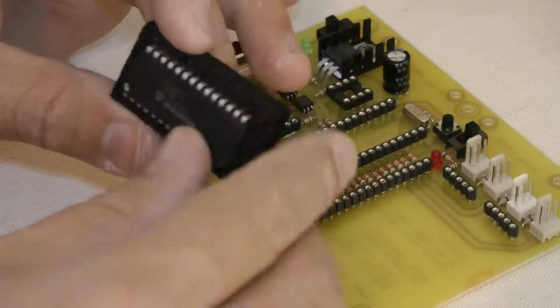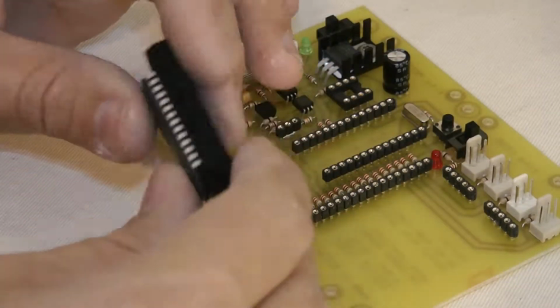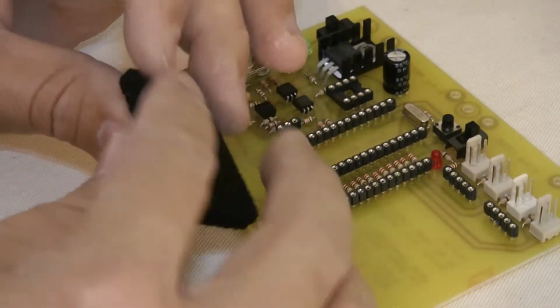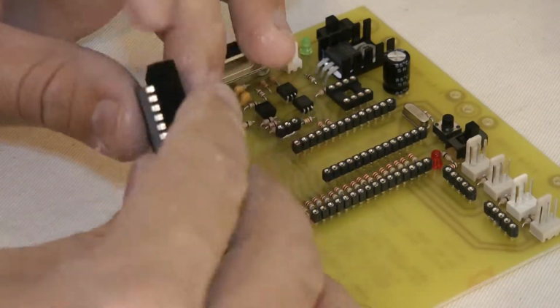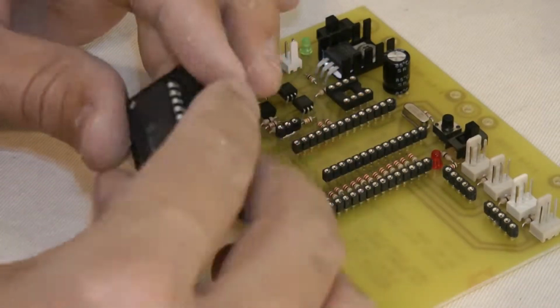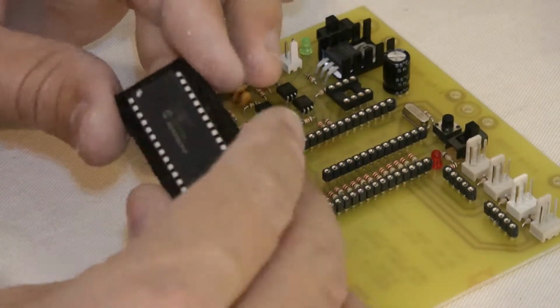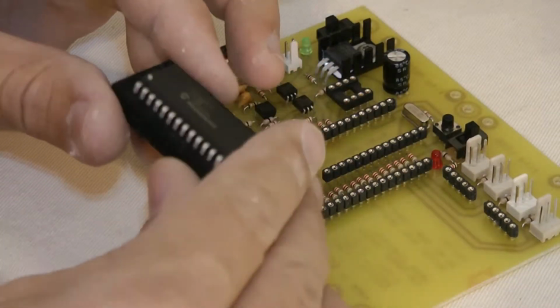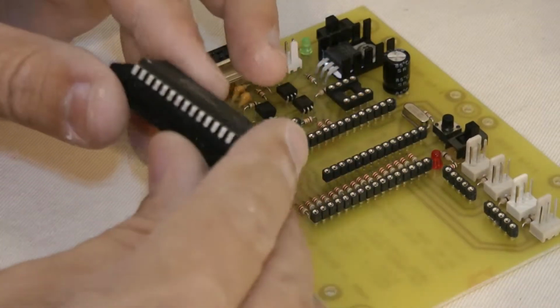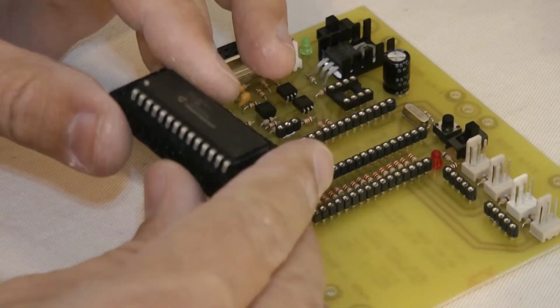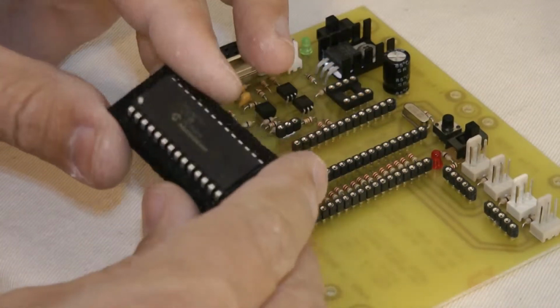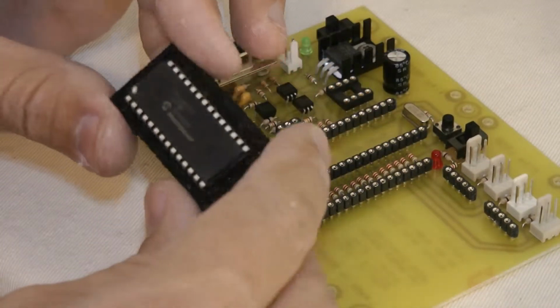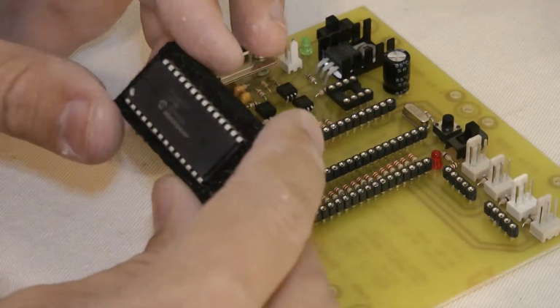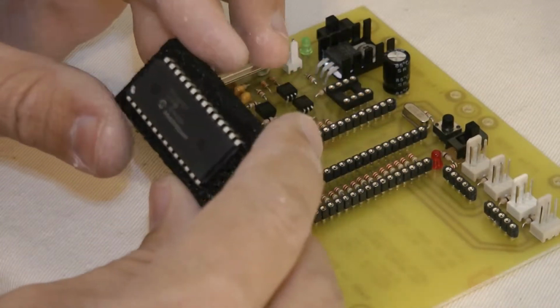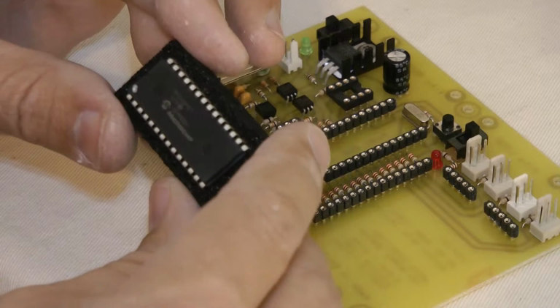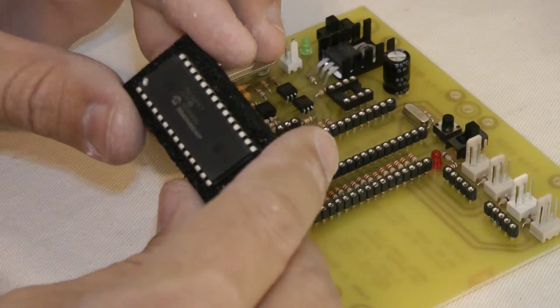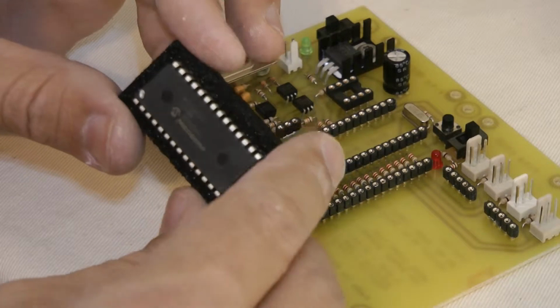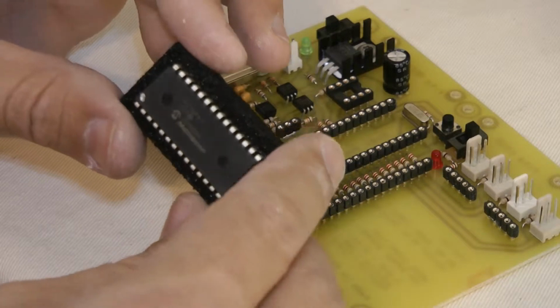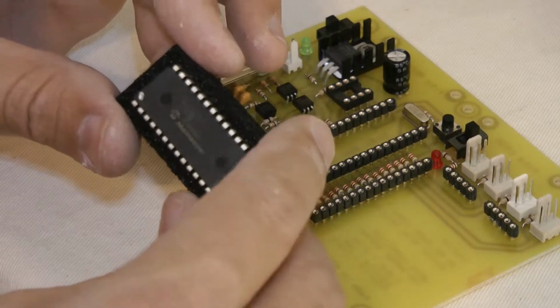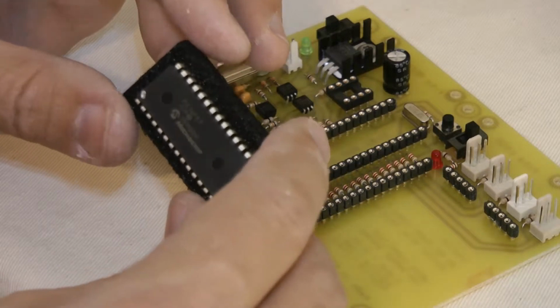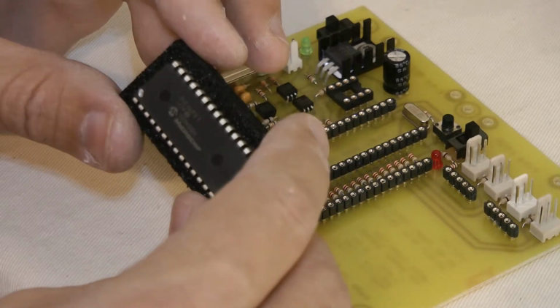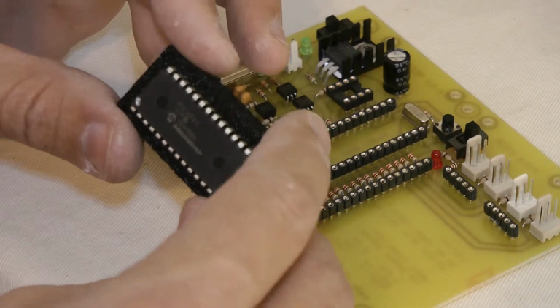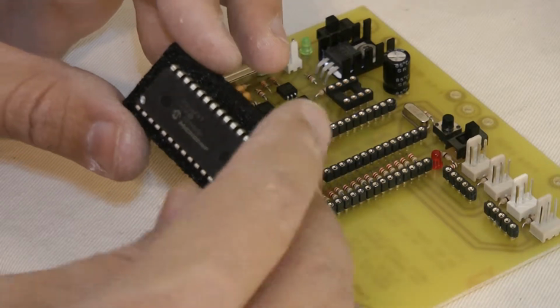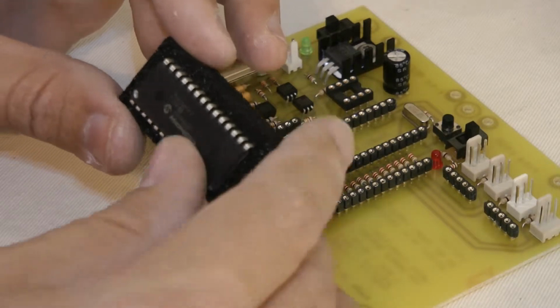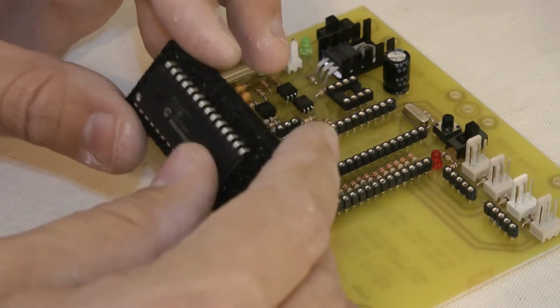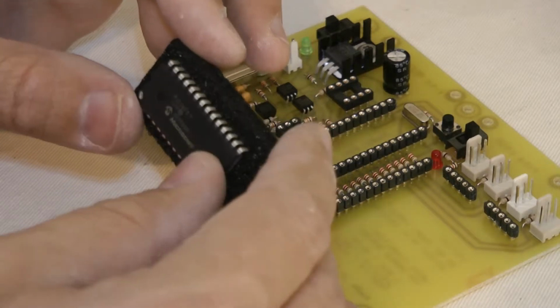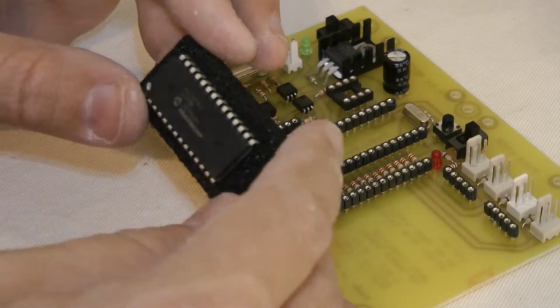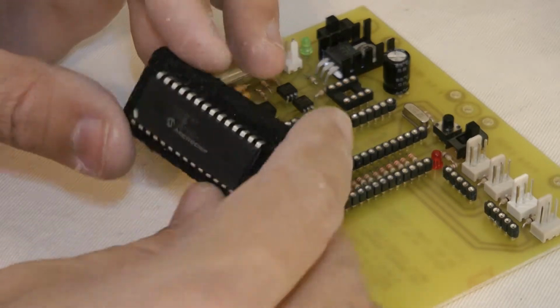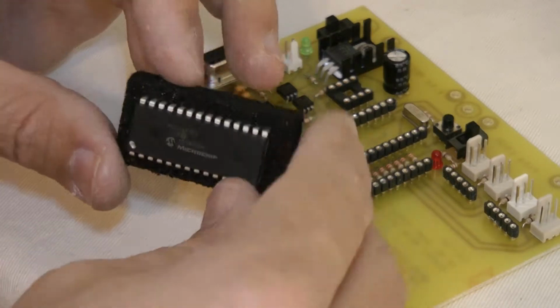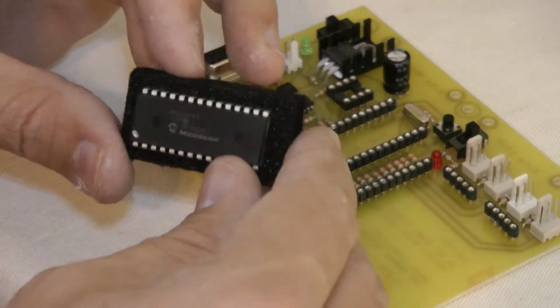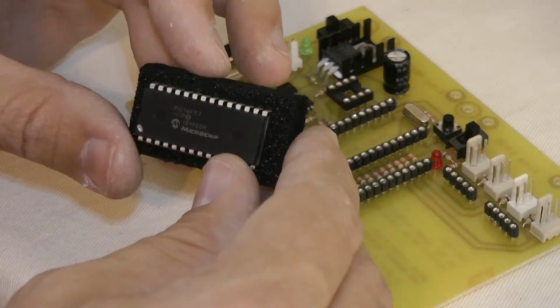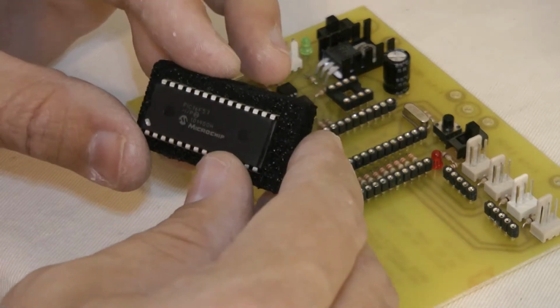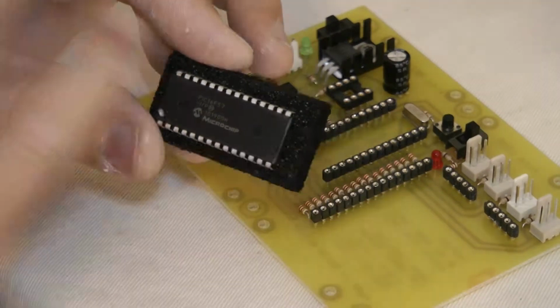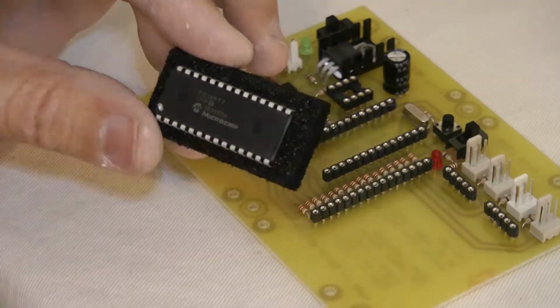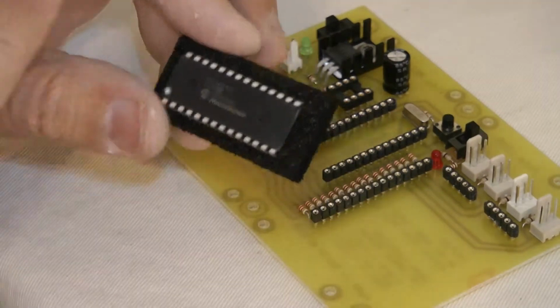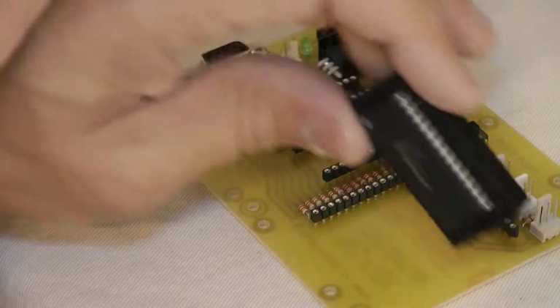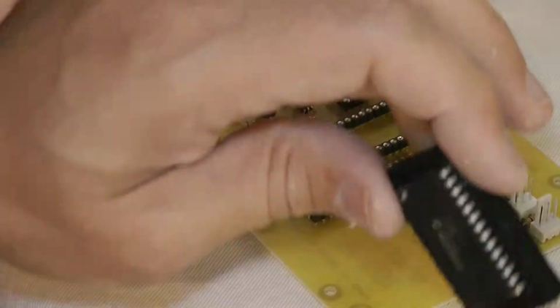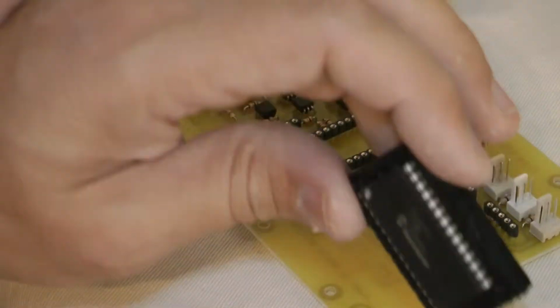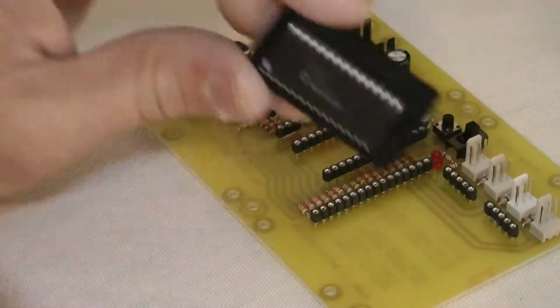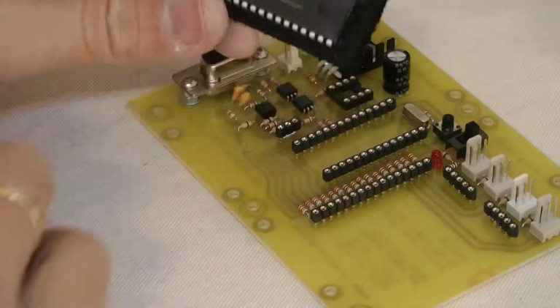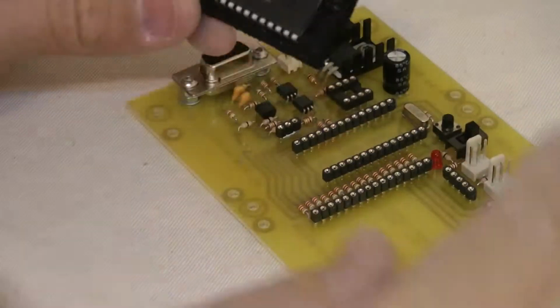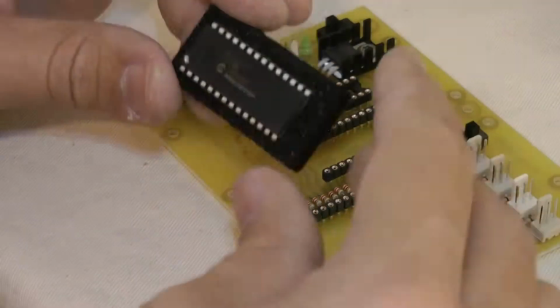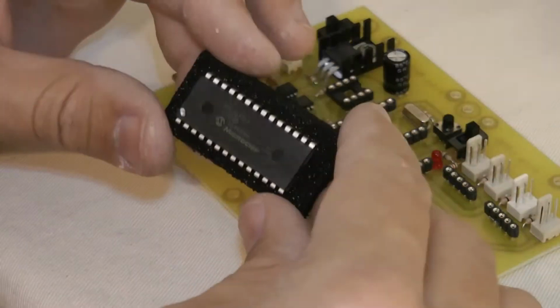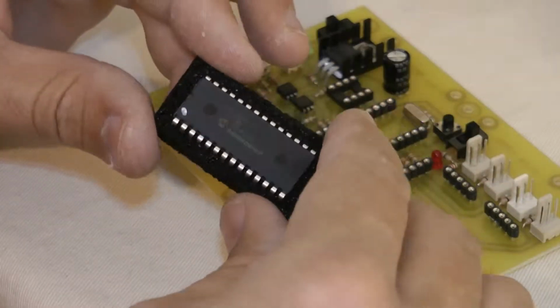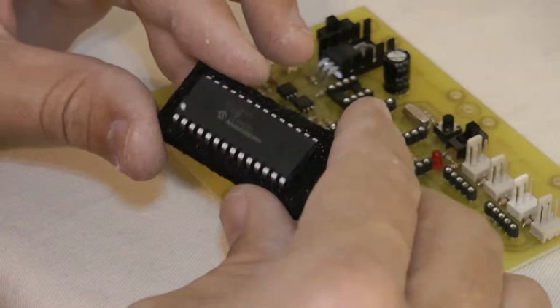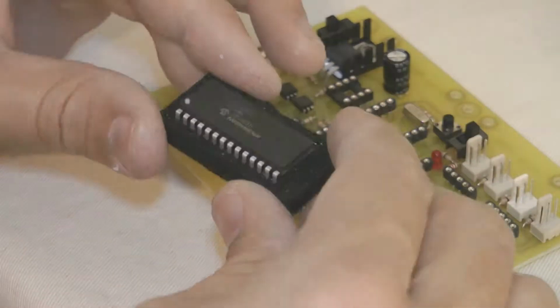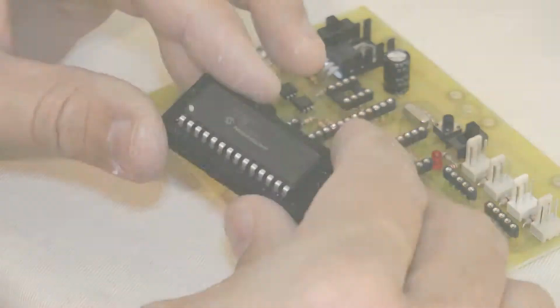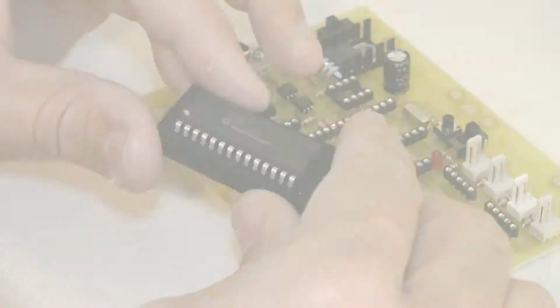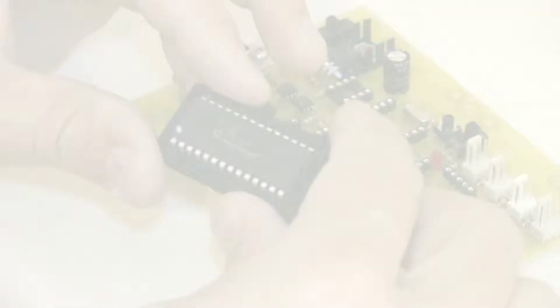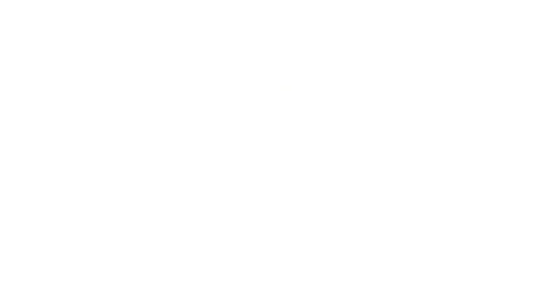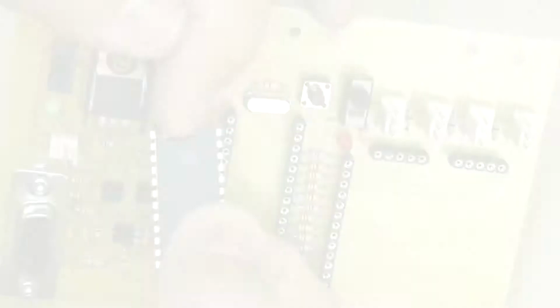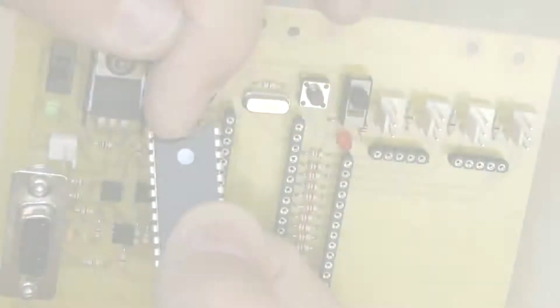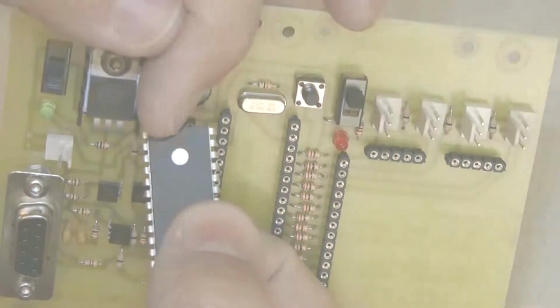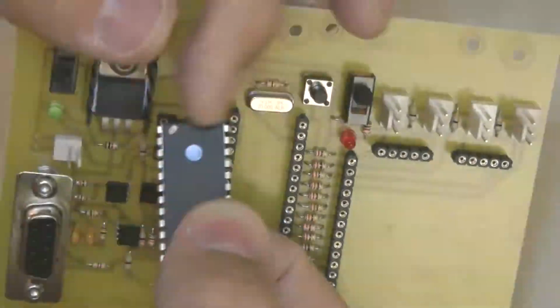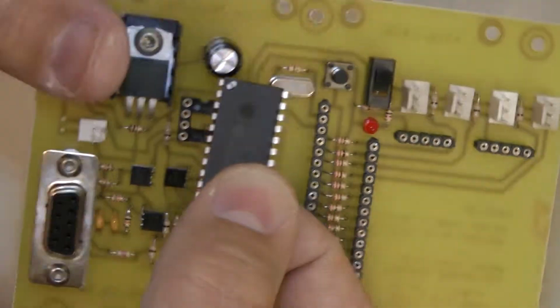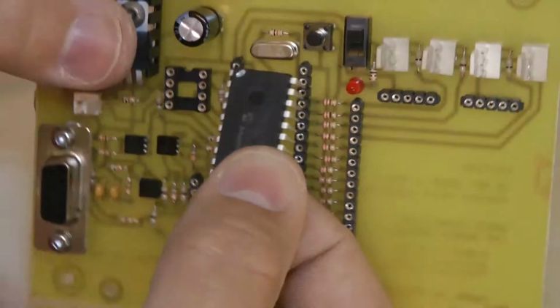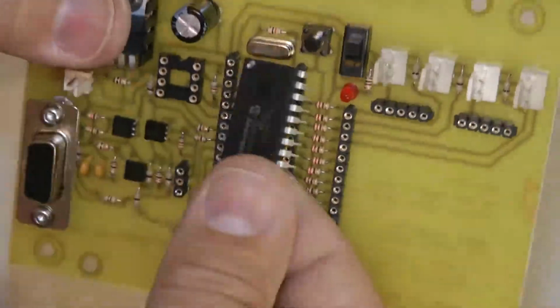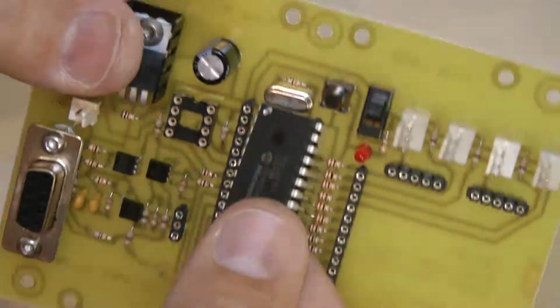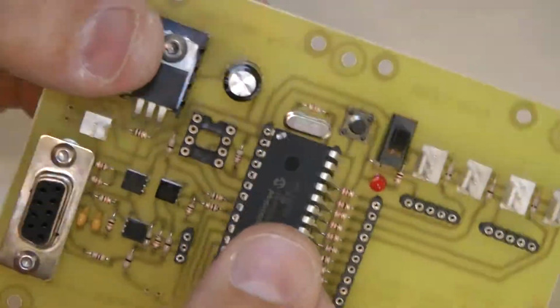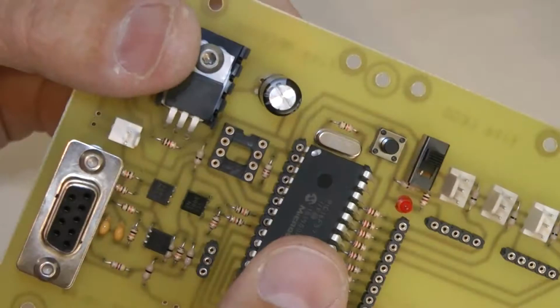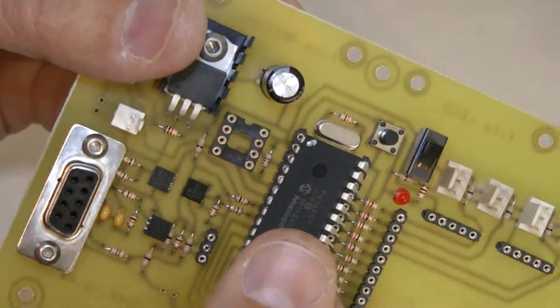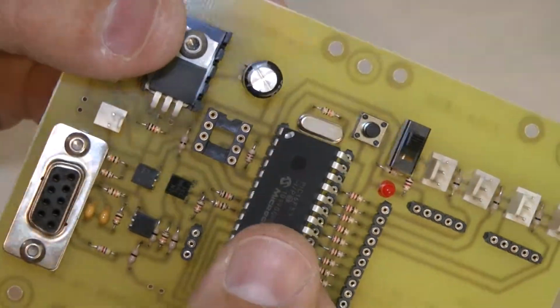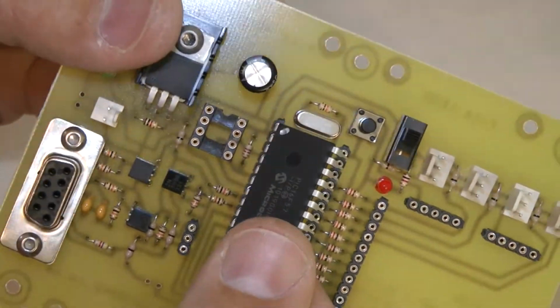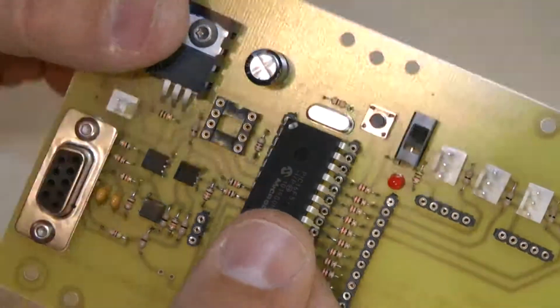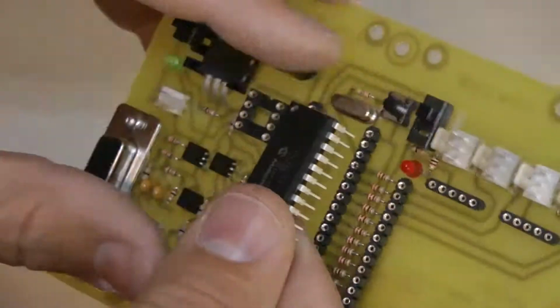Here we are mounting up the P1X8 processor, putting it in place, careful not to bend the pins.